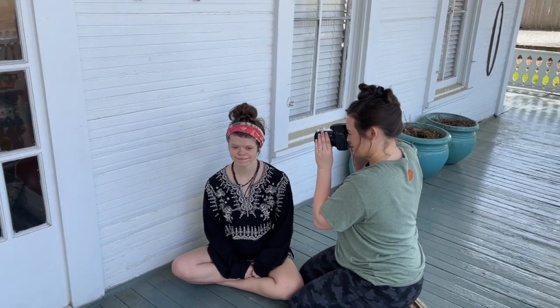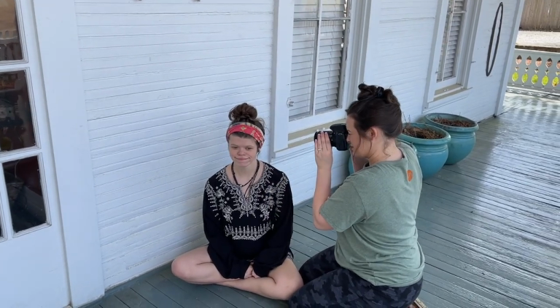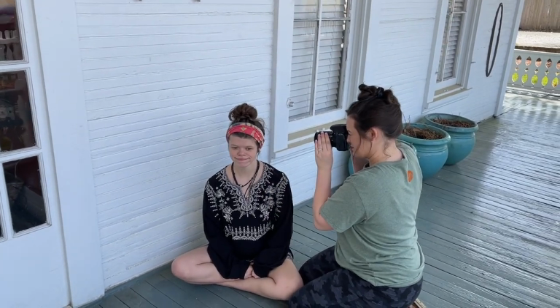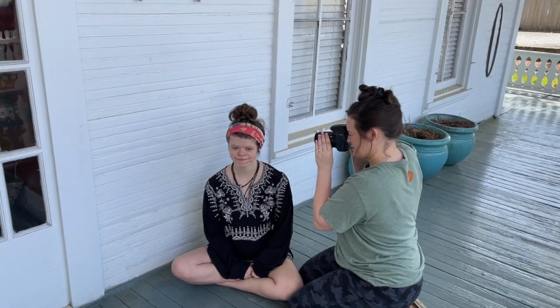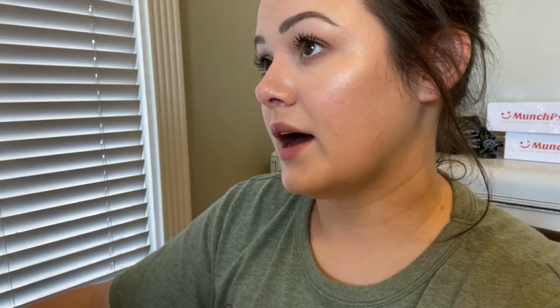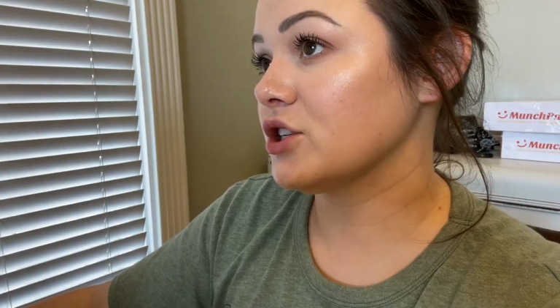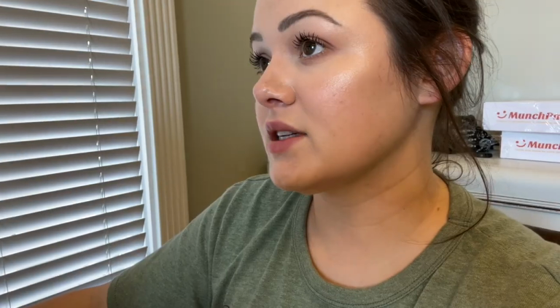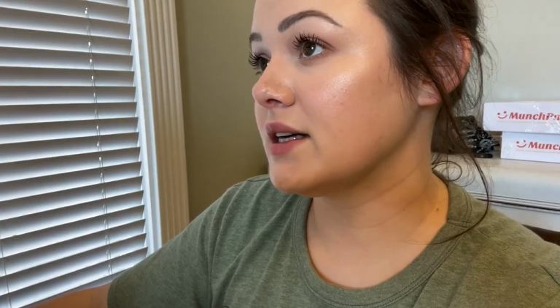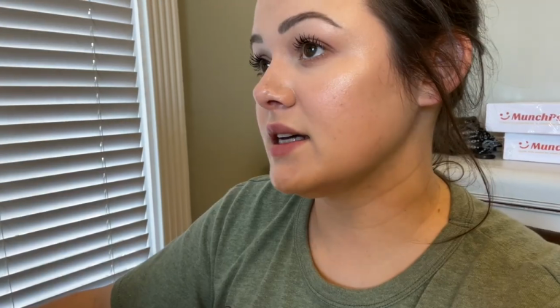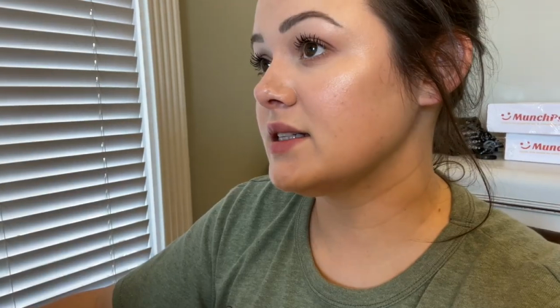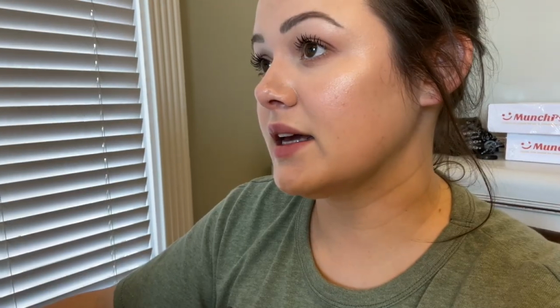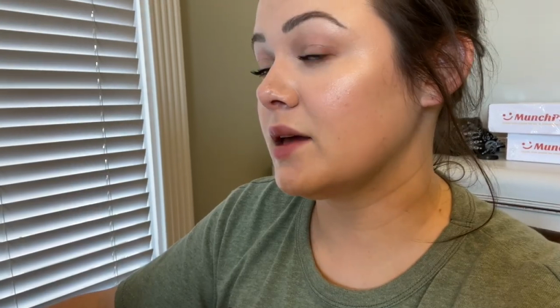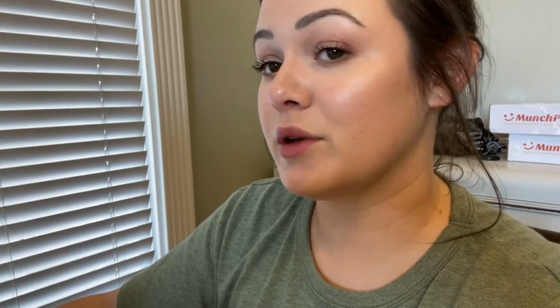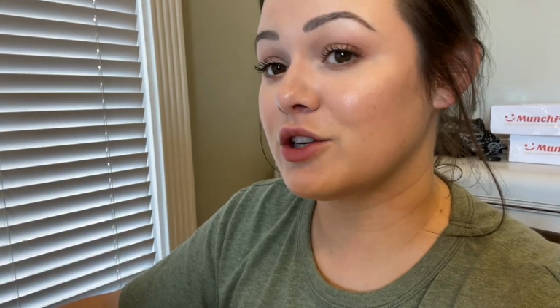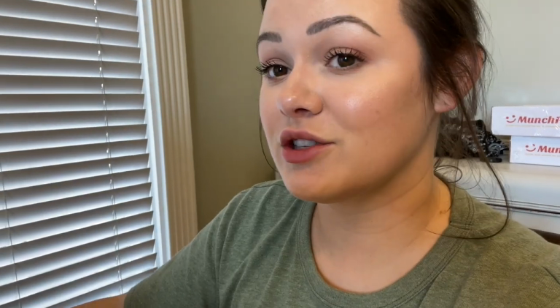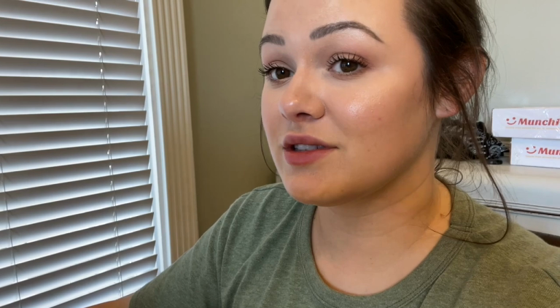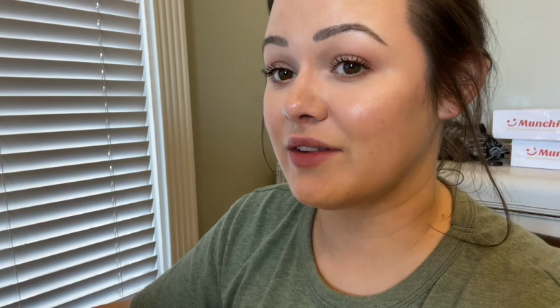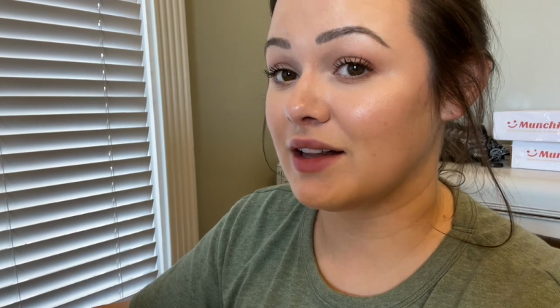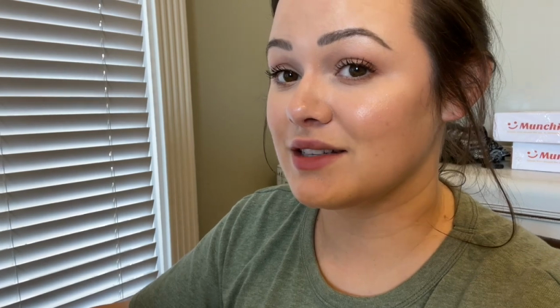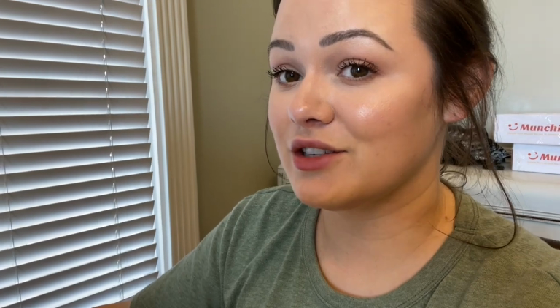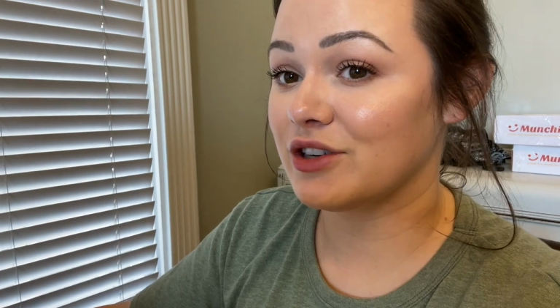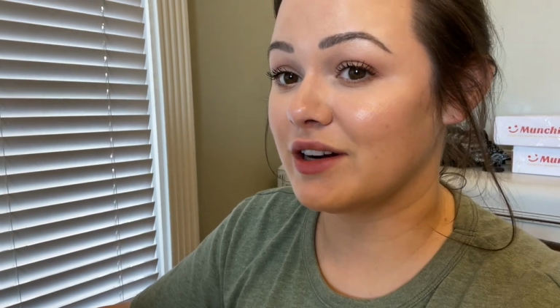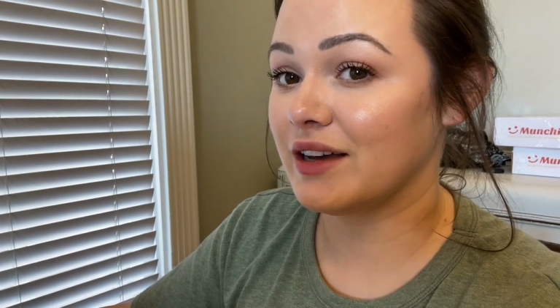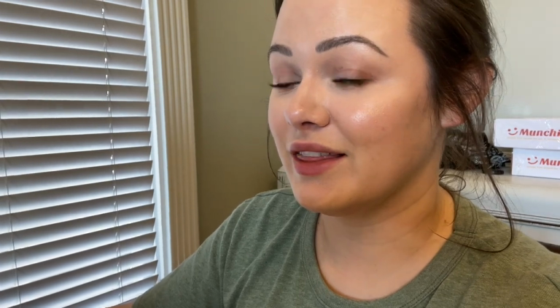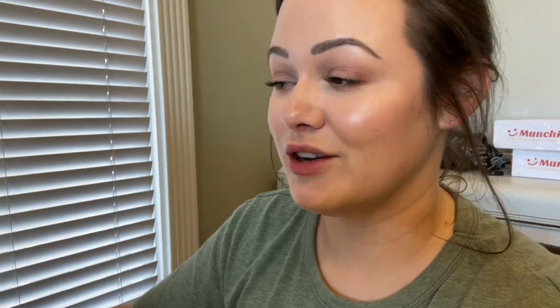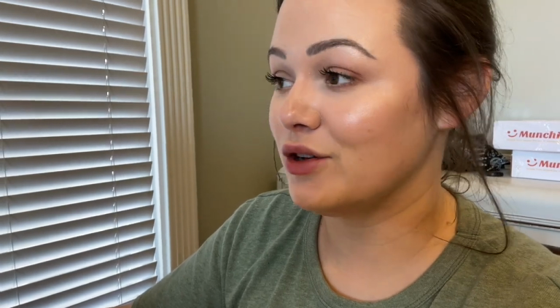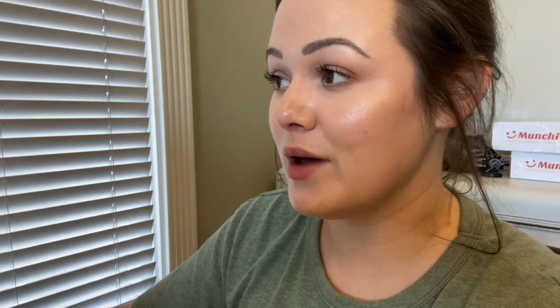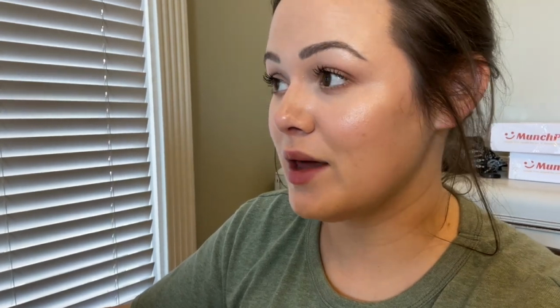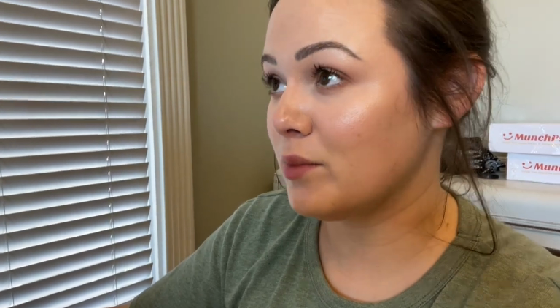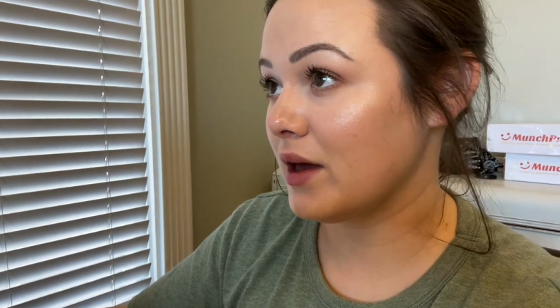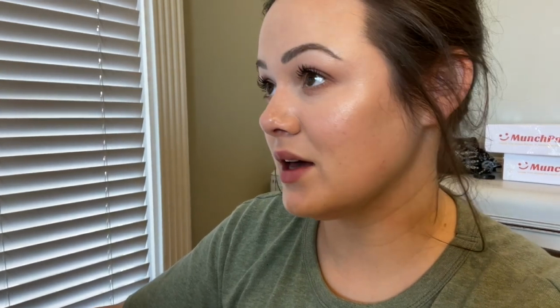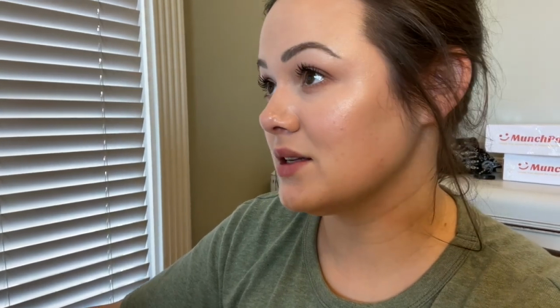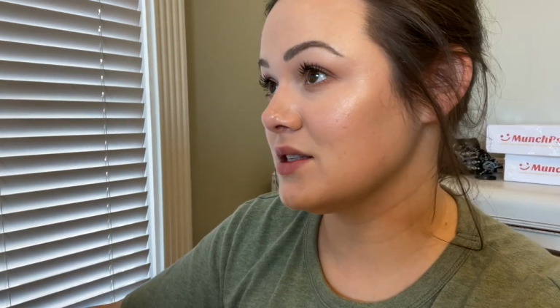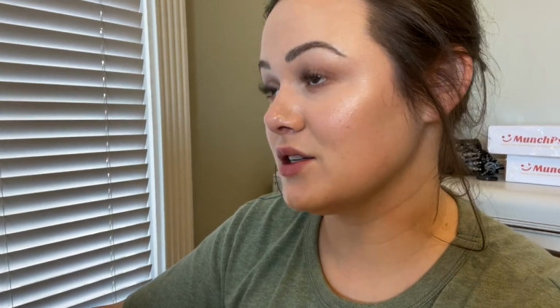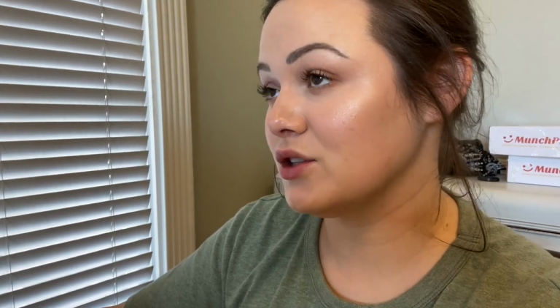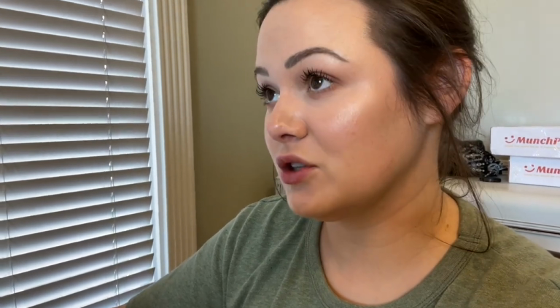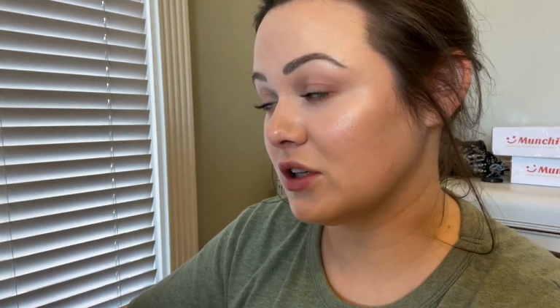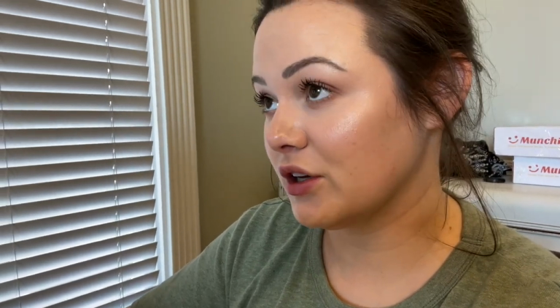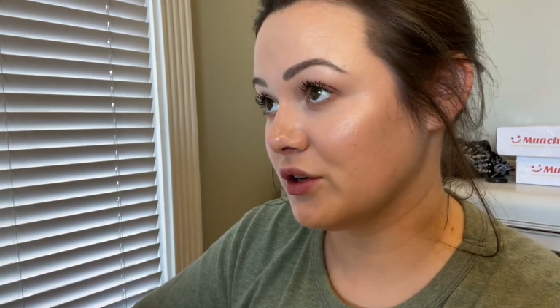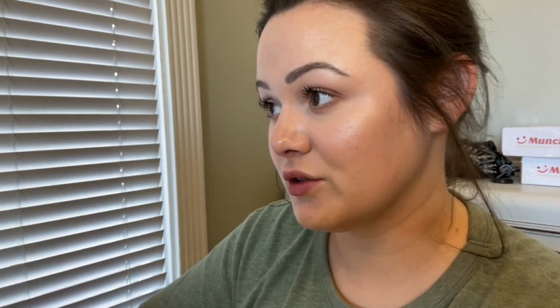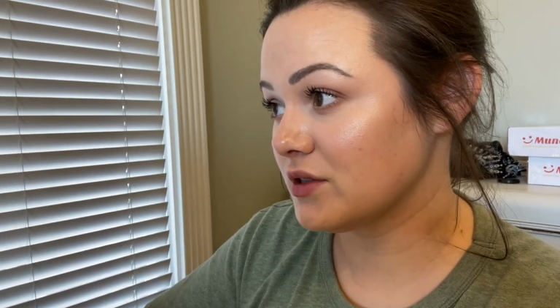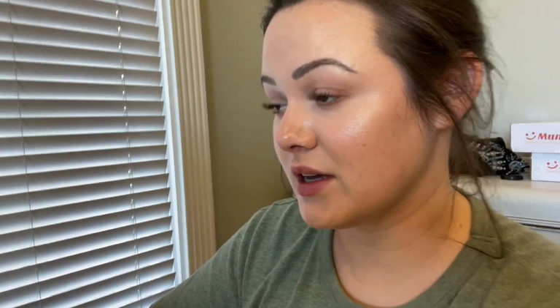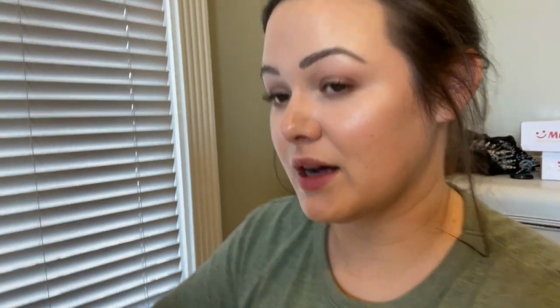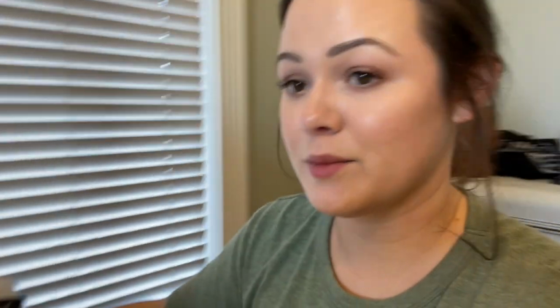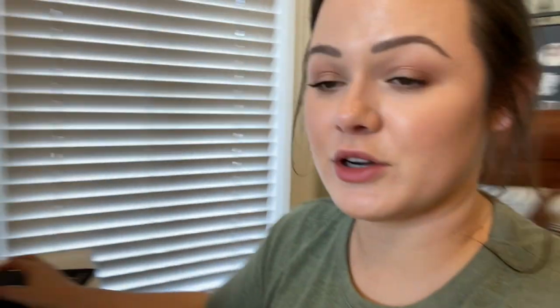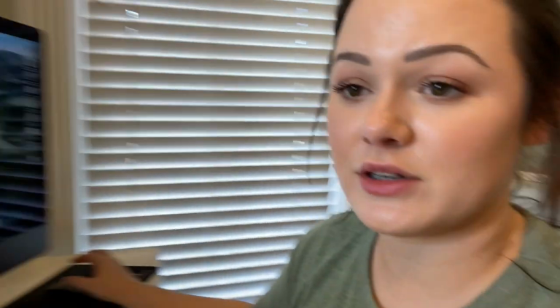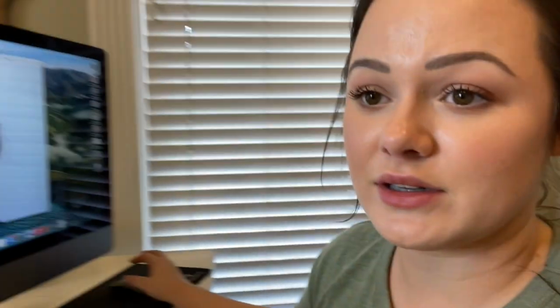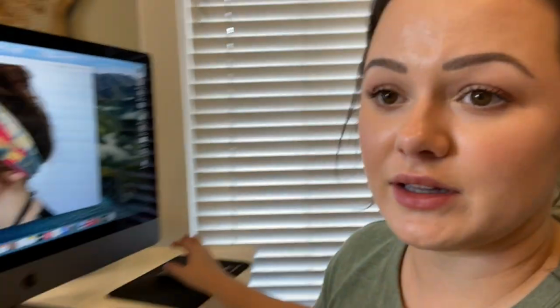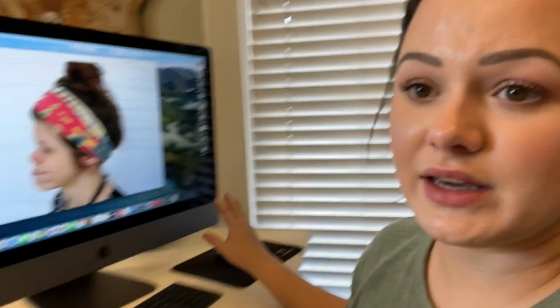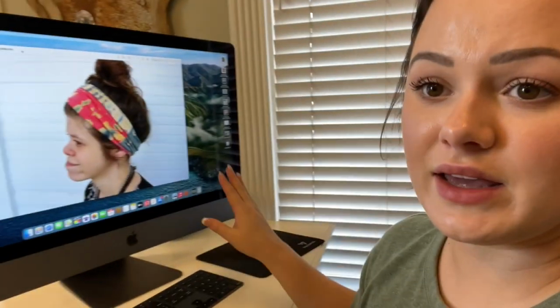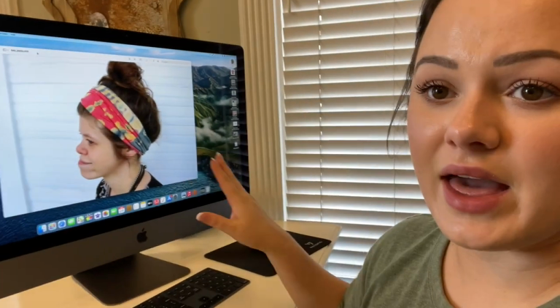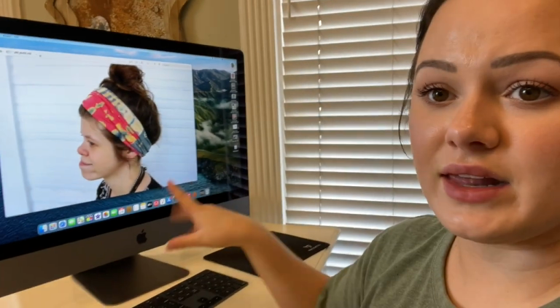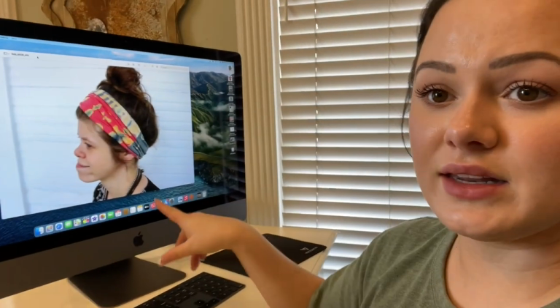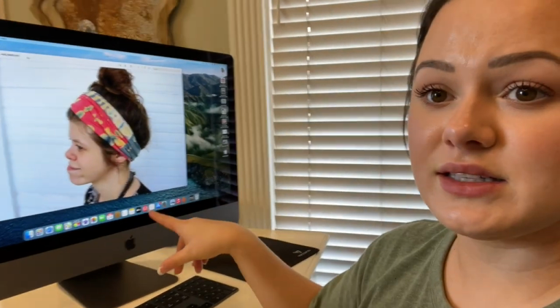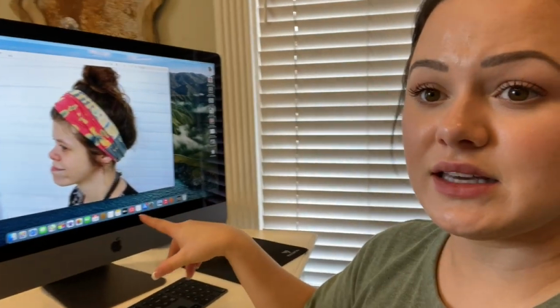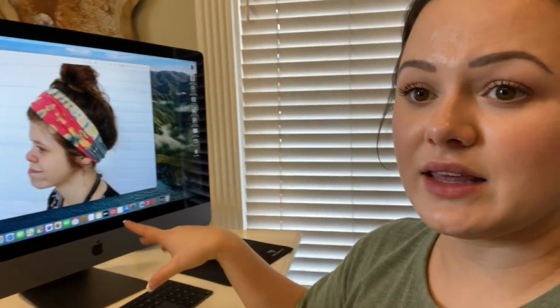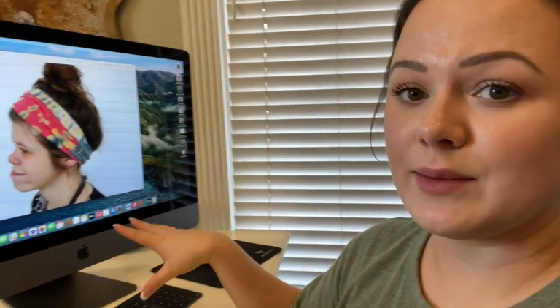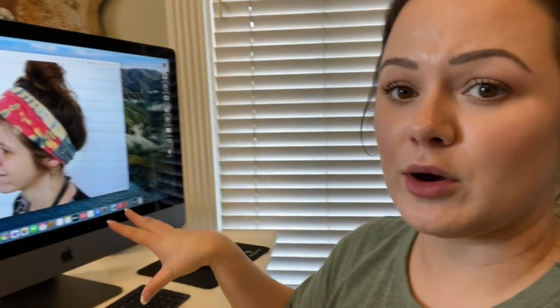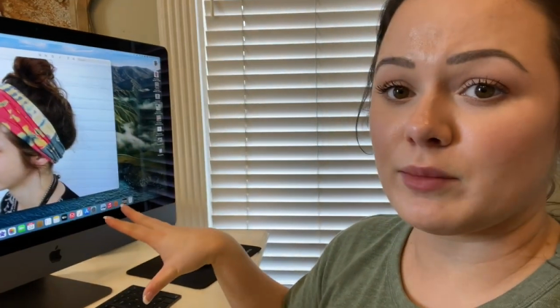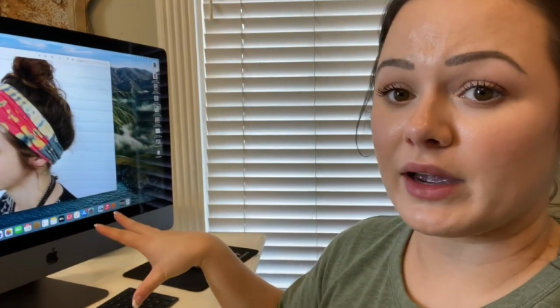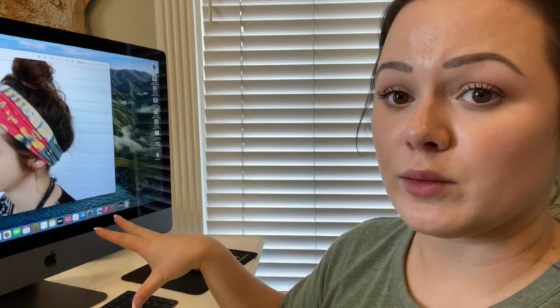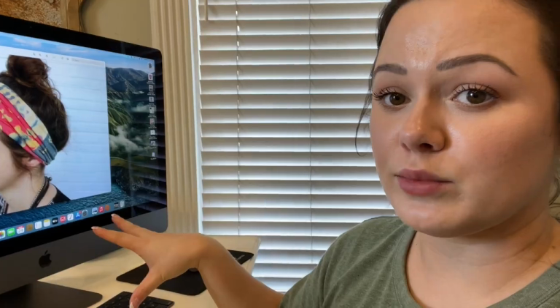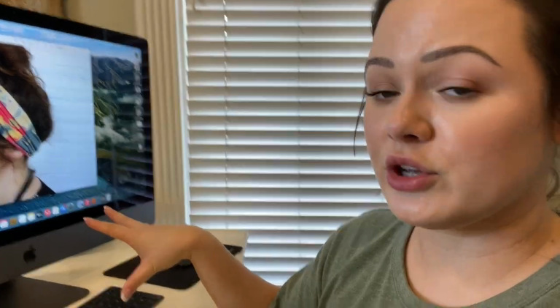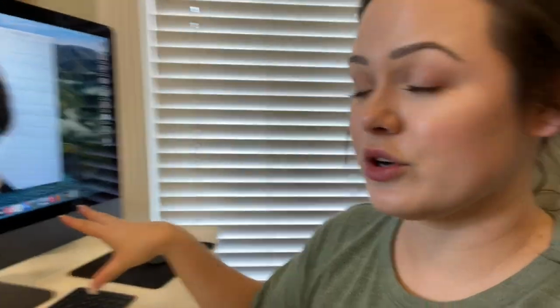I just got done taking pictures of Alexandra in the new headbands and the new clothes, and I'm currently editing them on my computer.